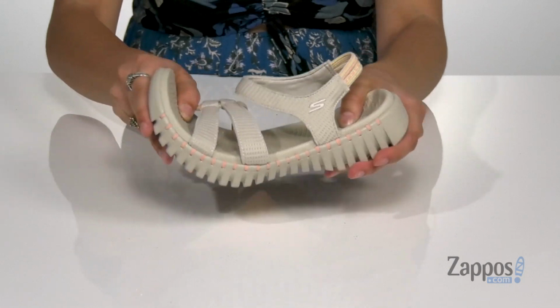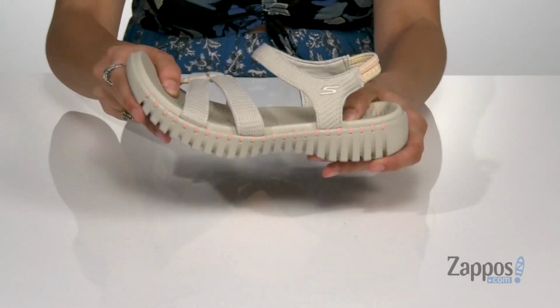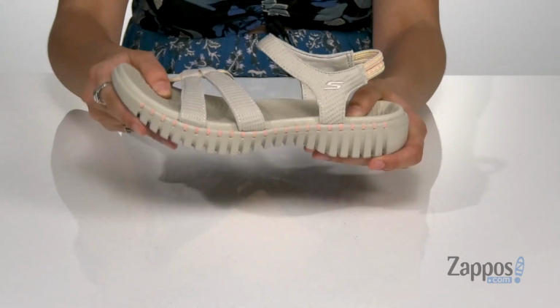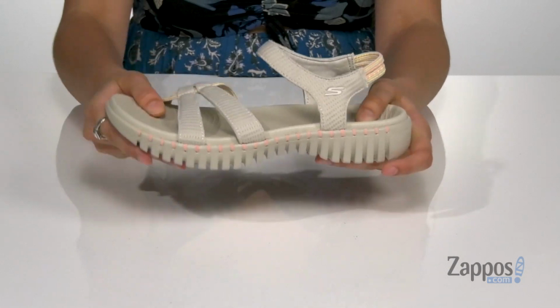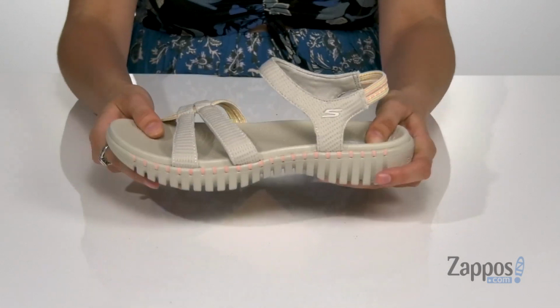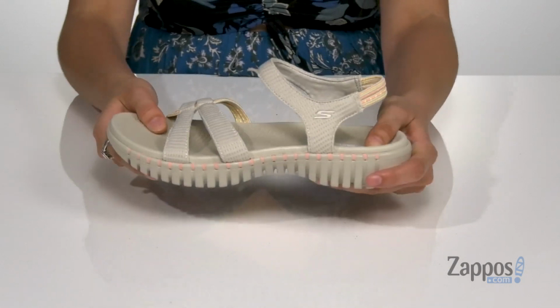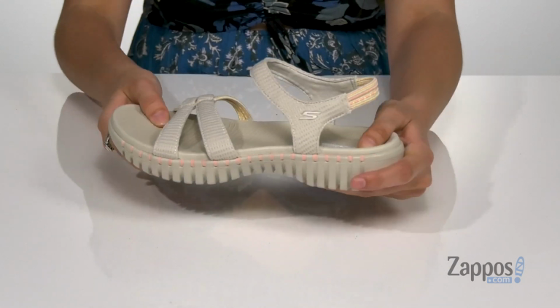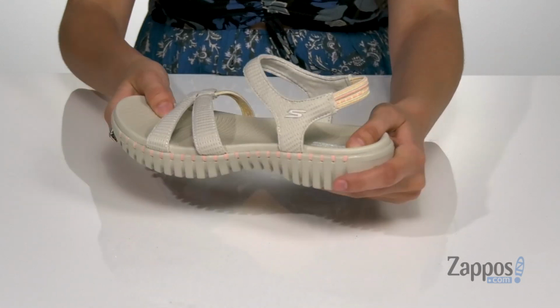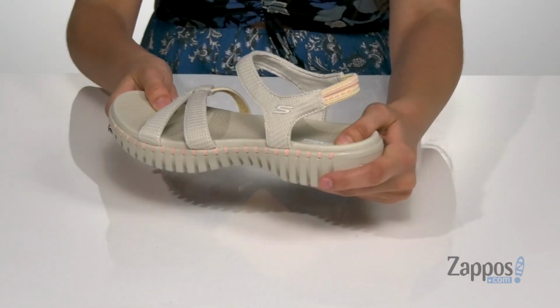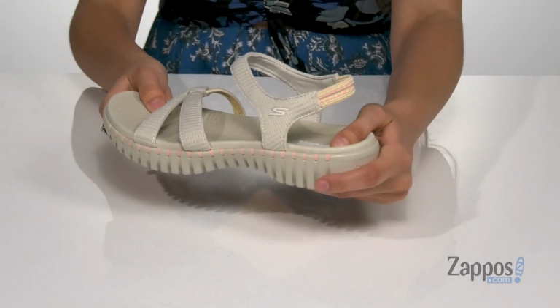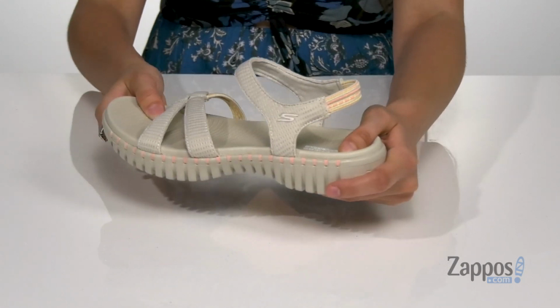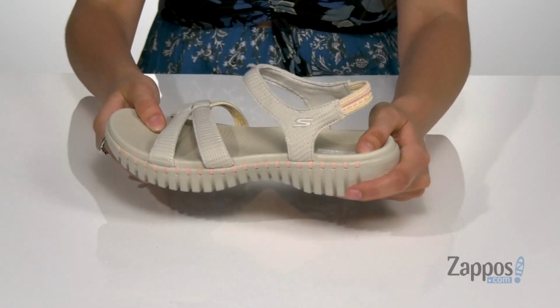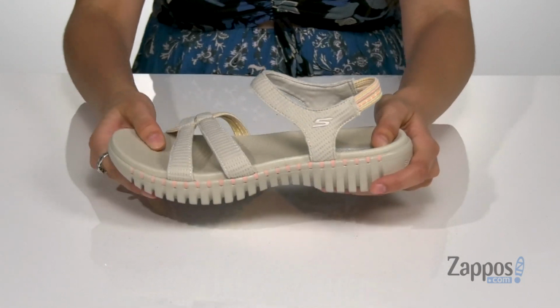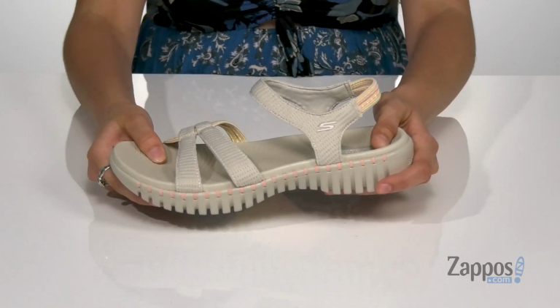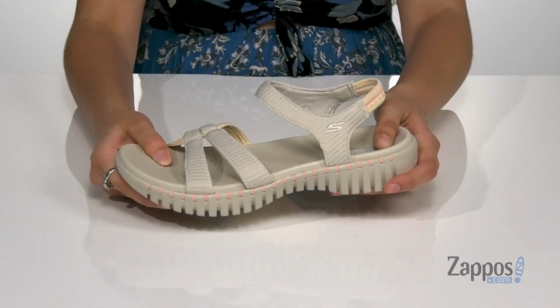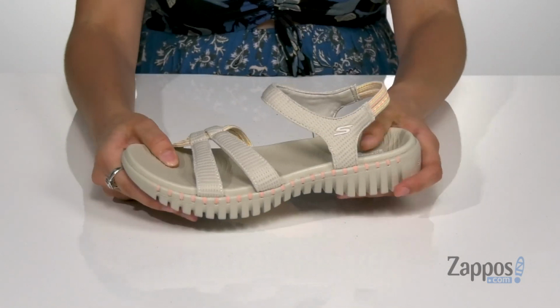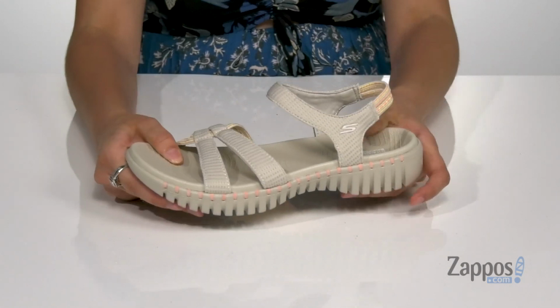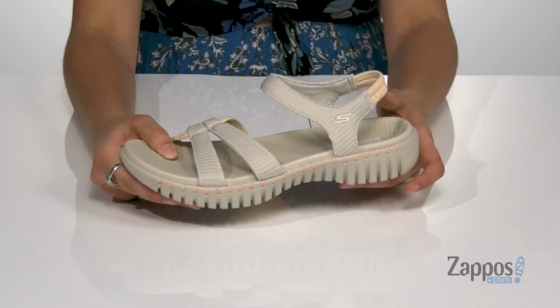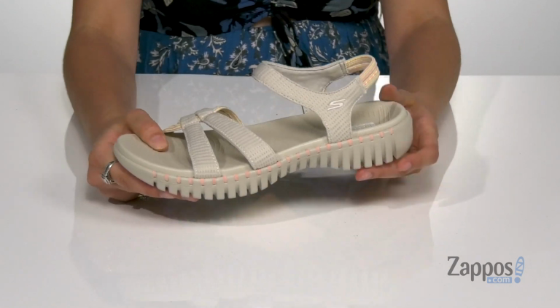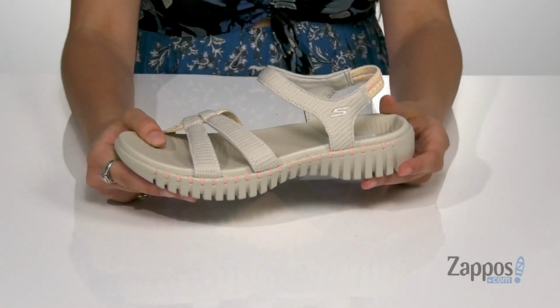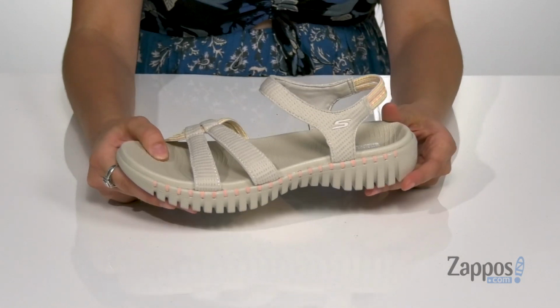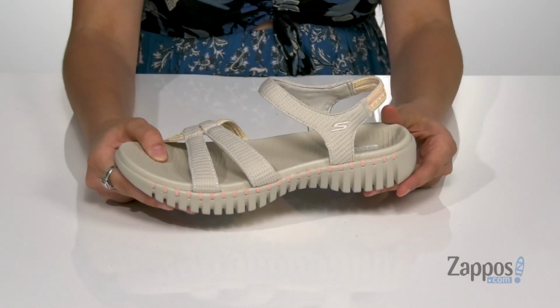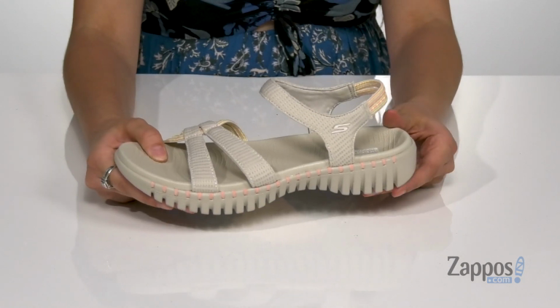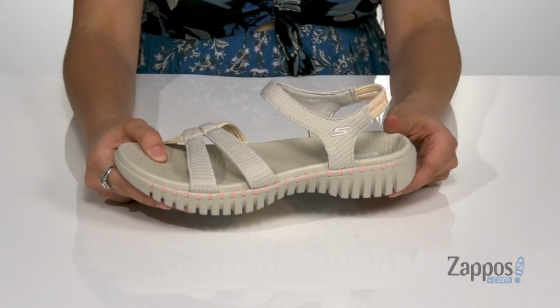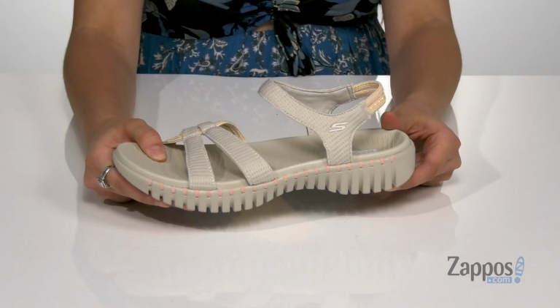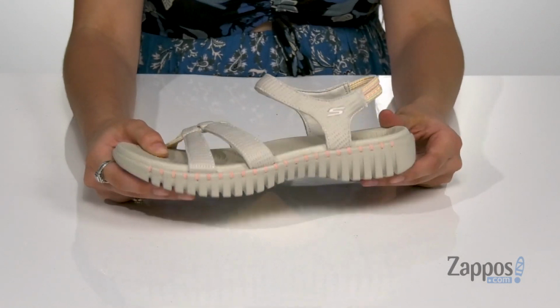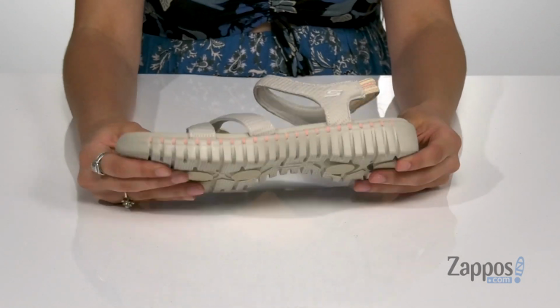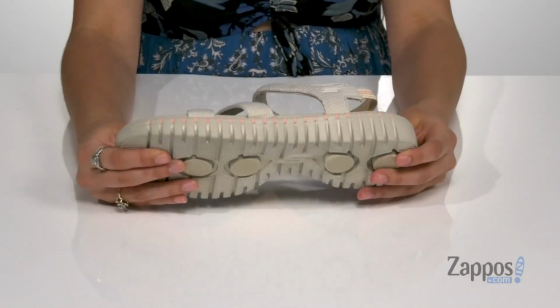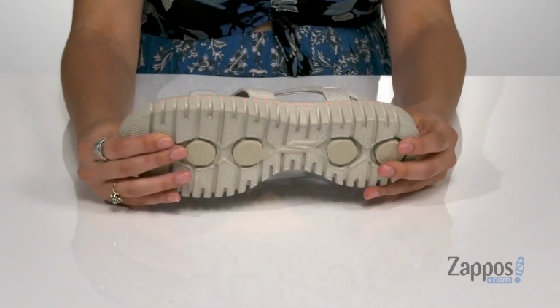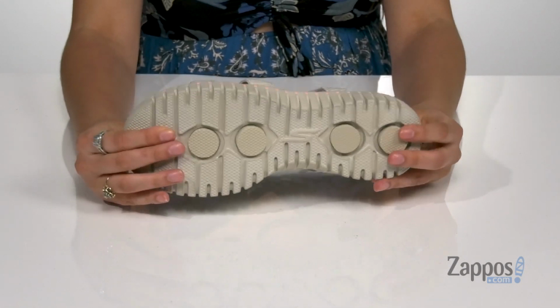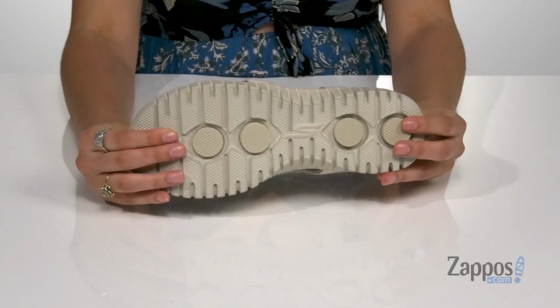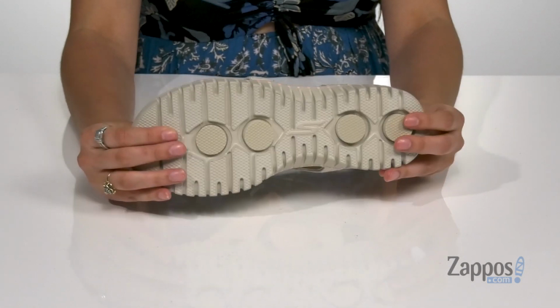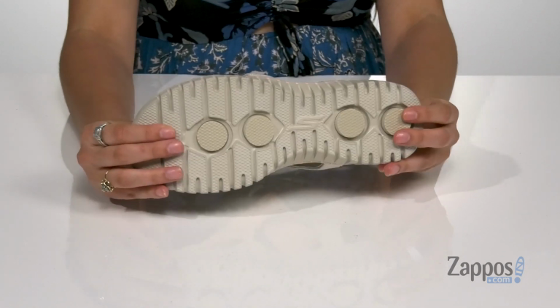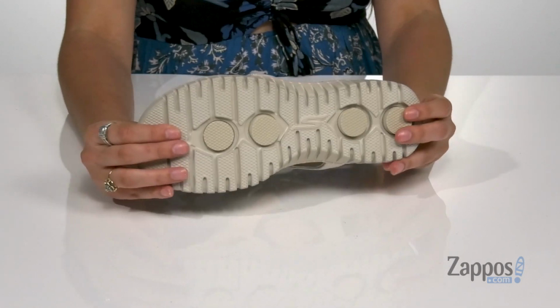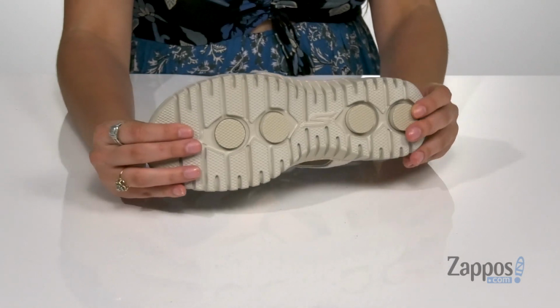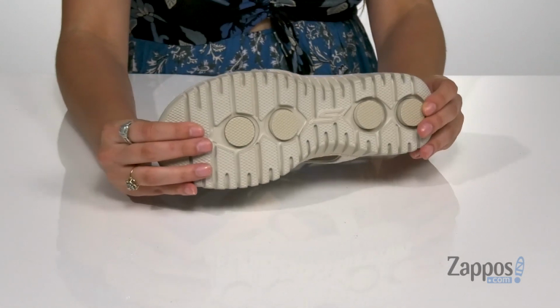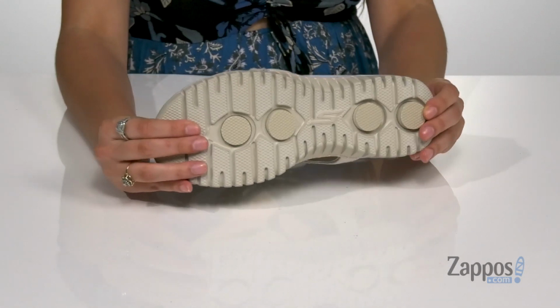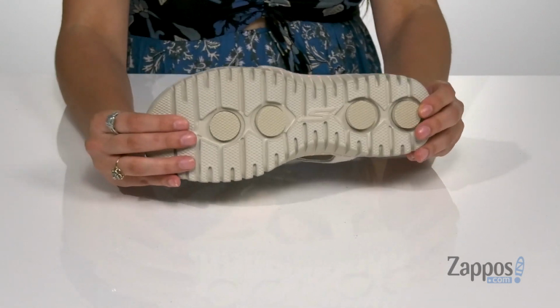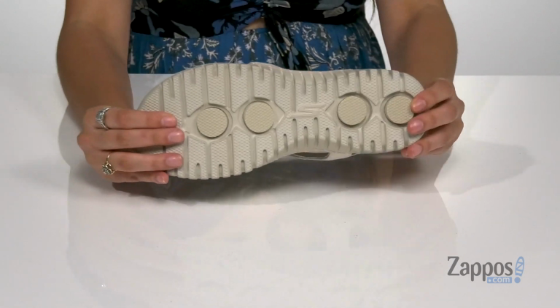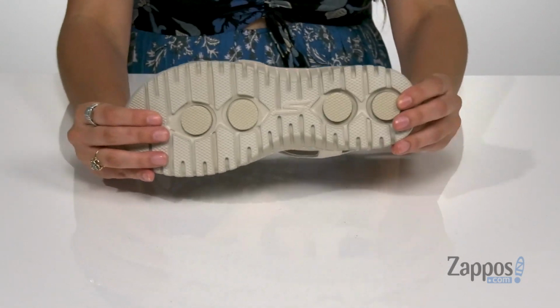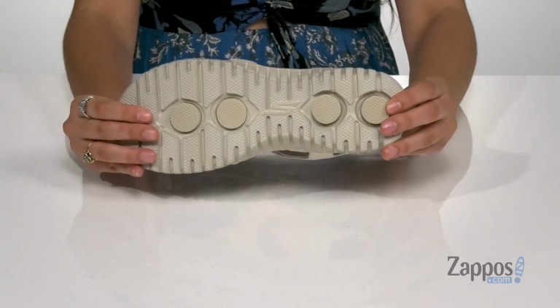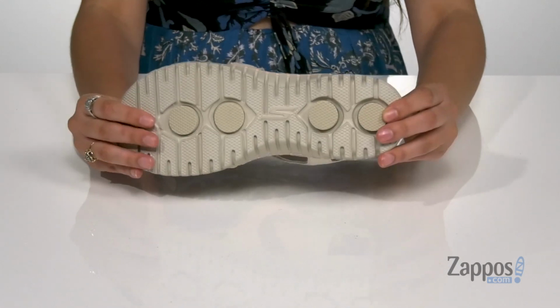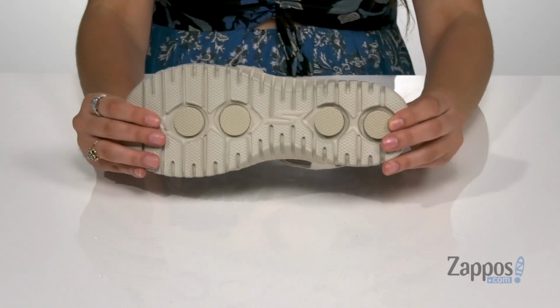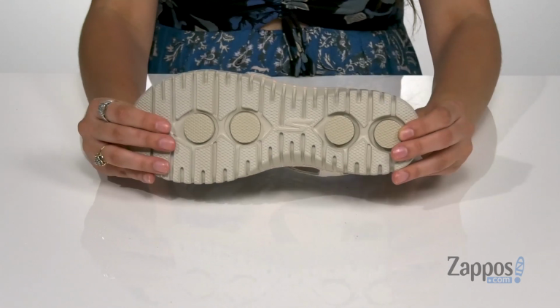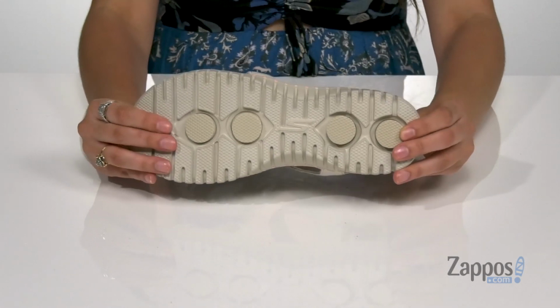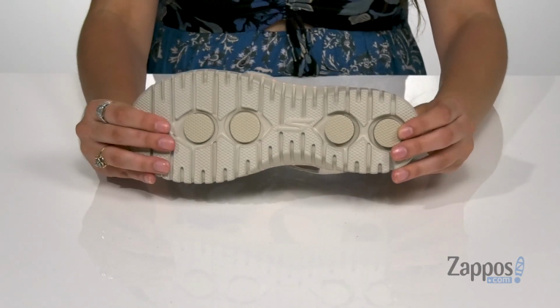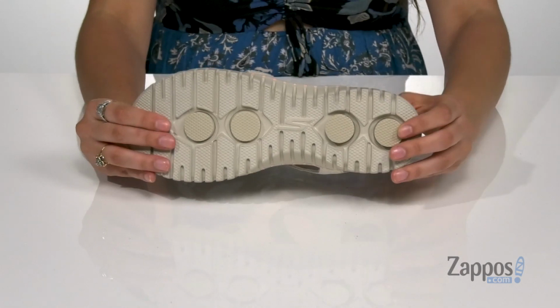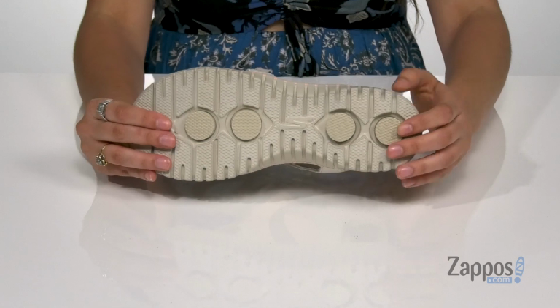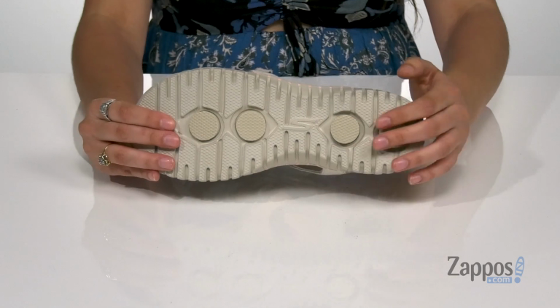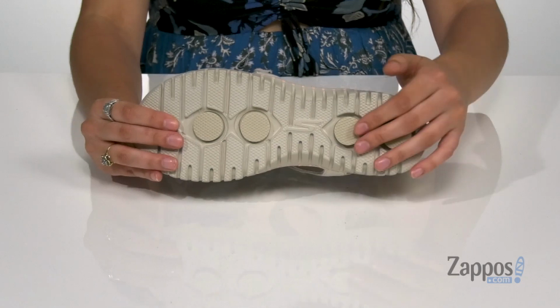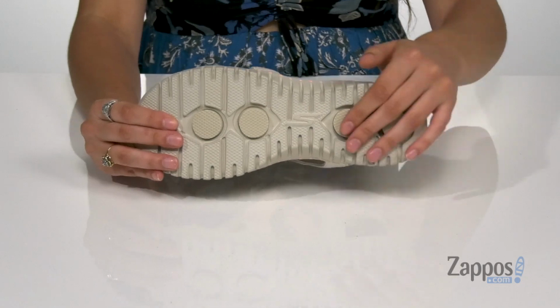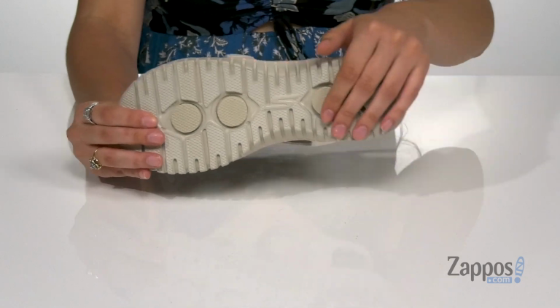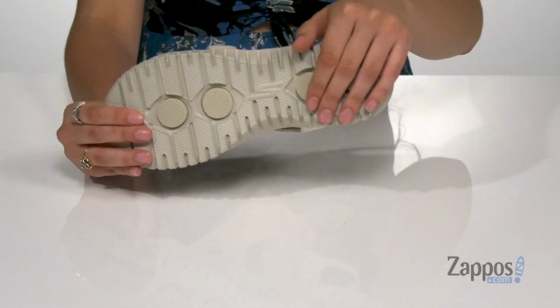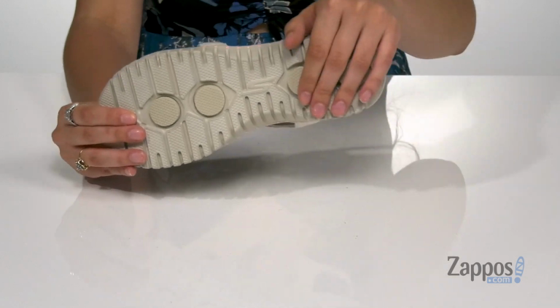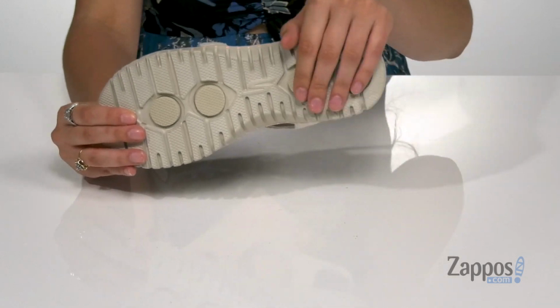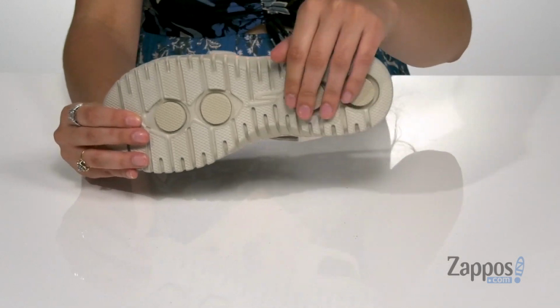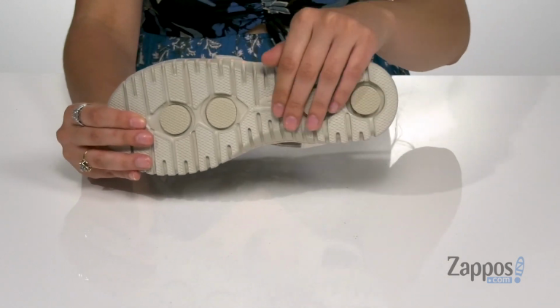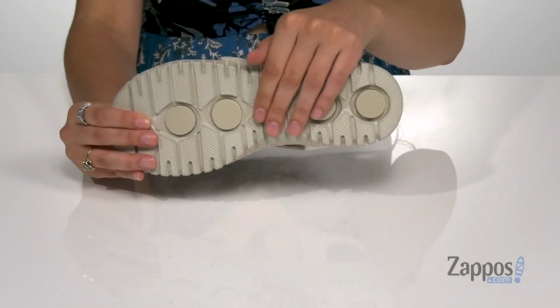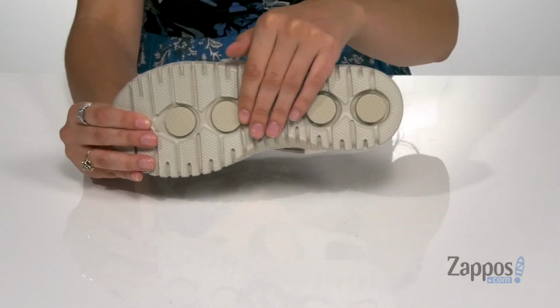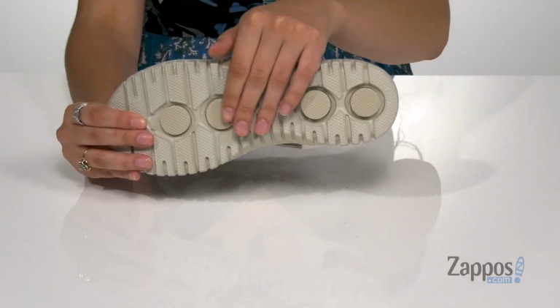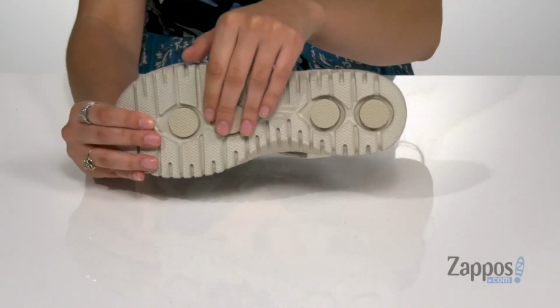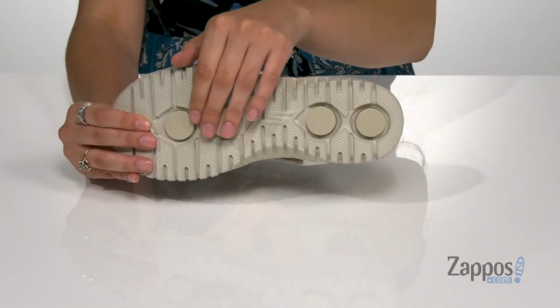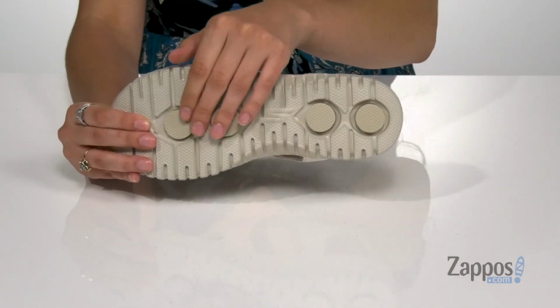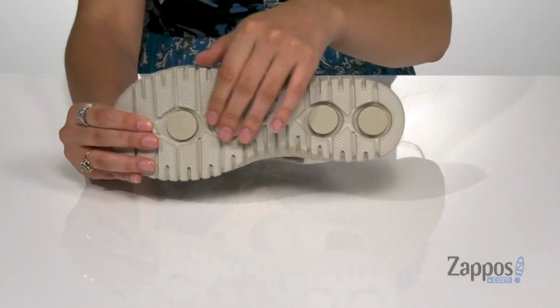The midsole is really flexible giving you a lot of movement, and it's all on top of a dual-density outsole that is textured for traction.